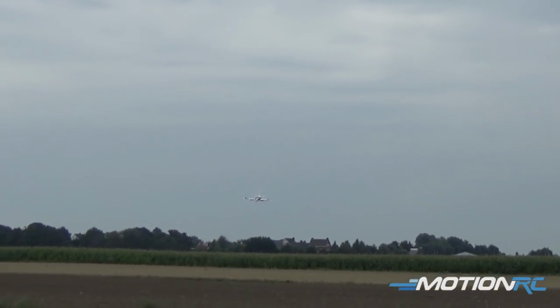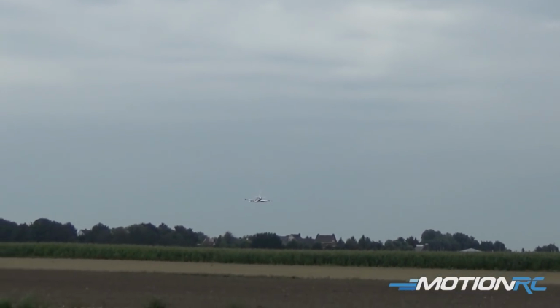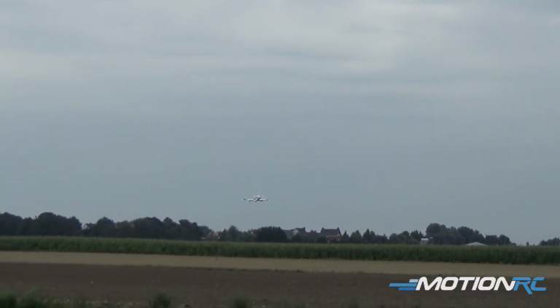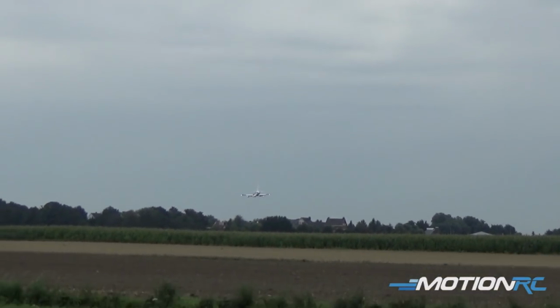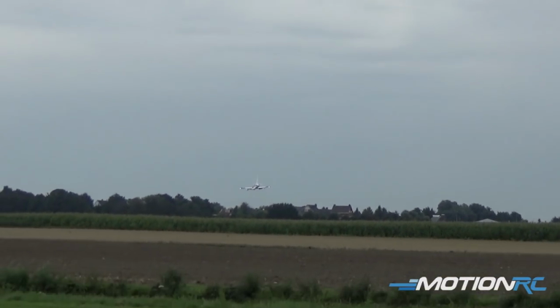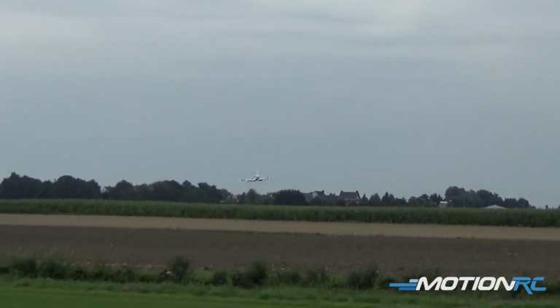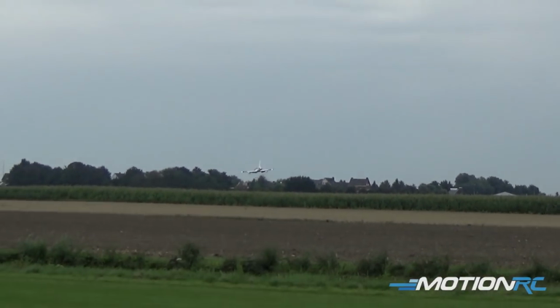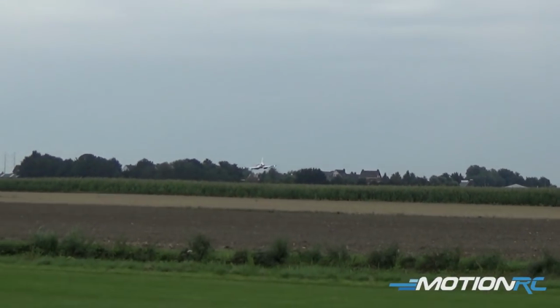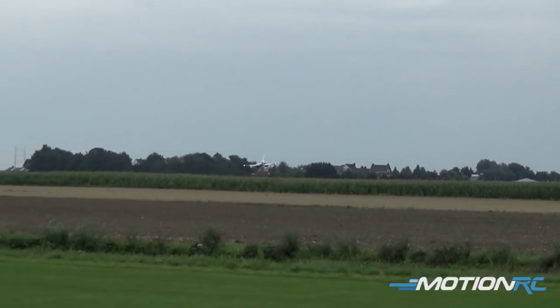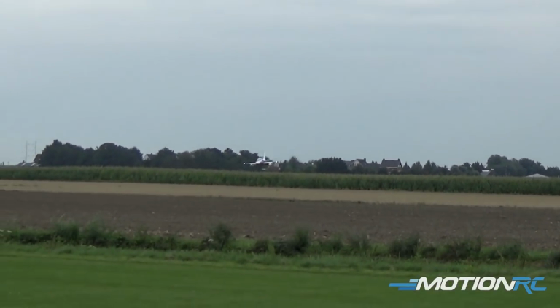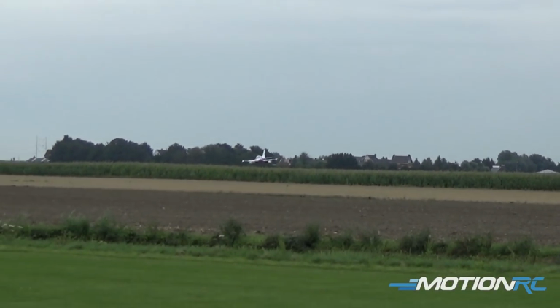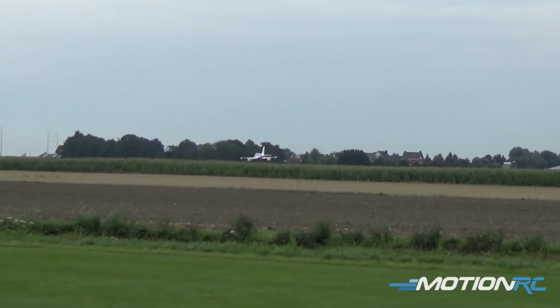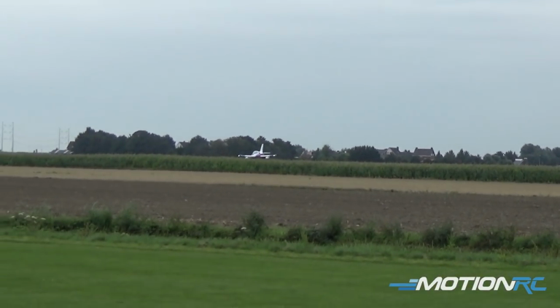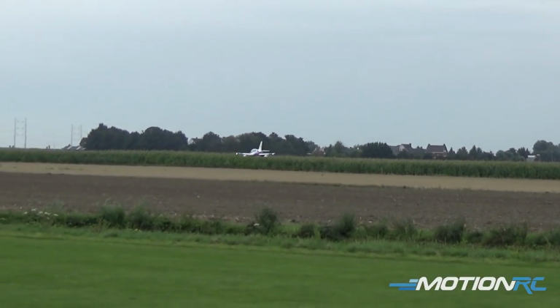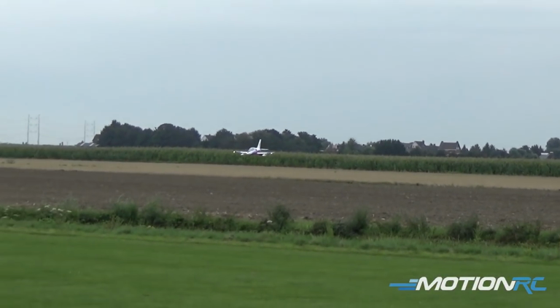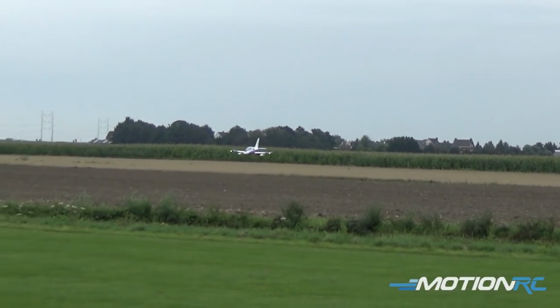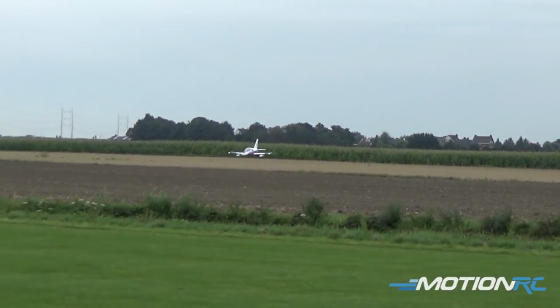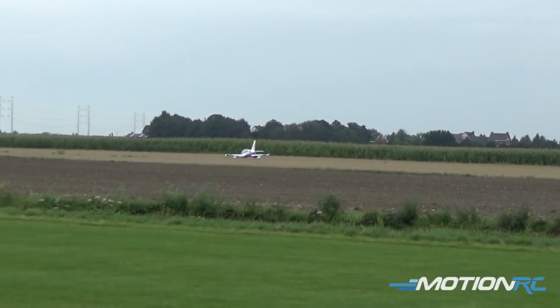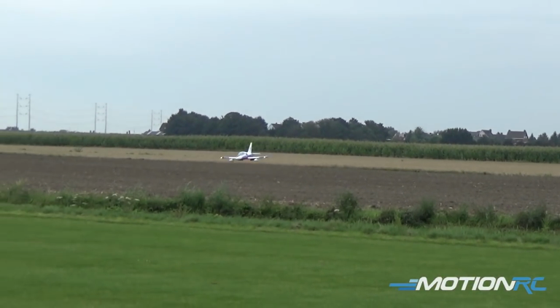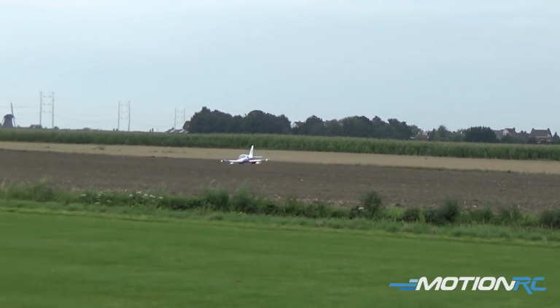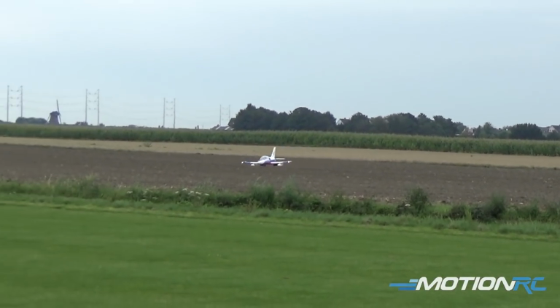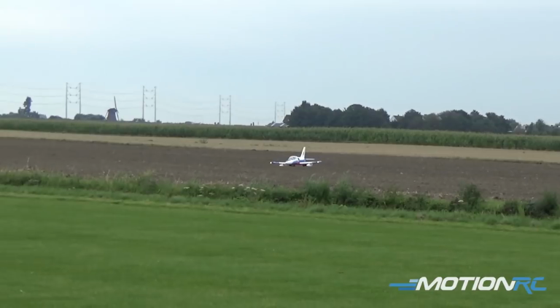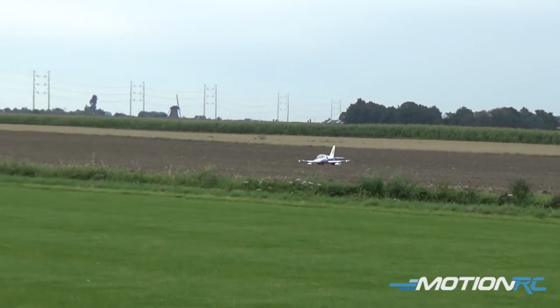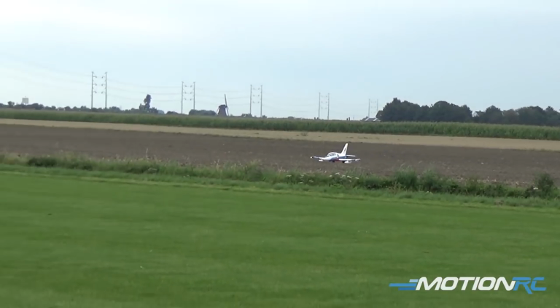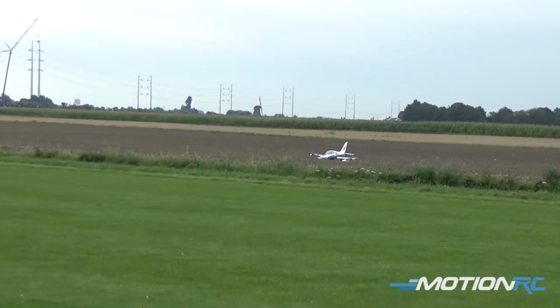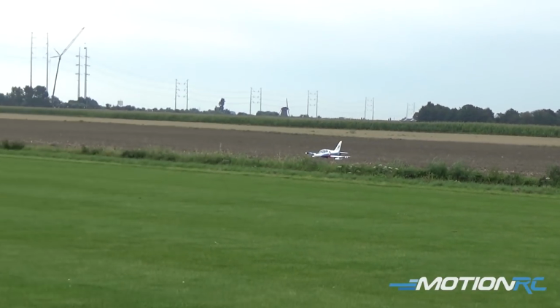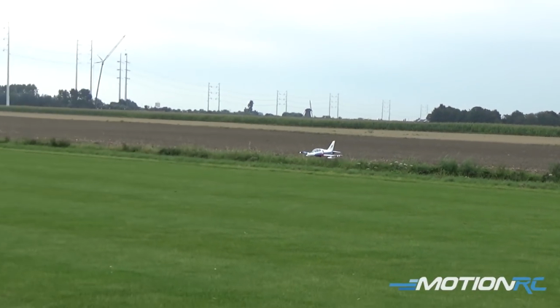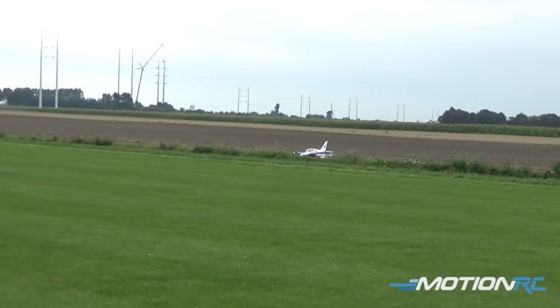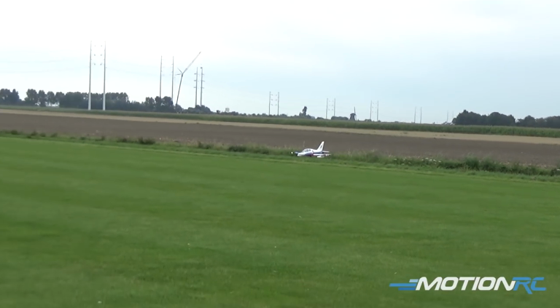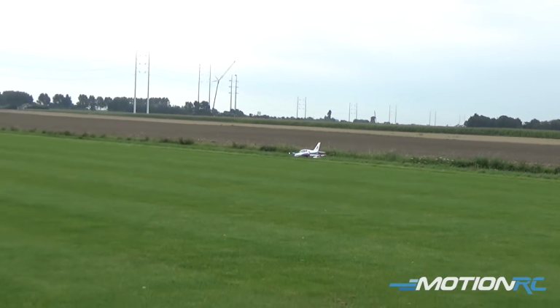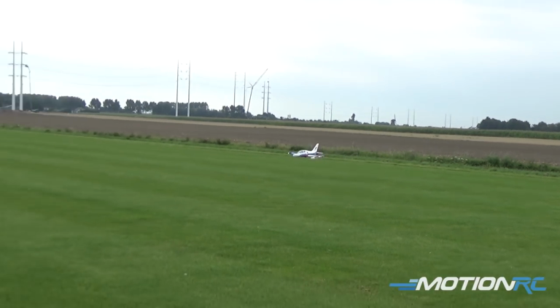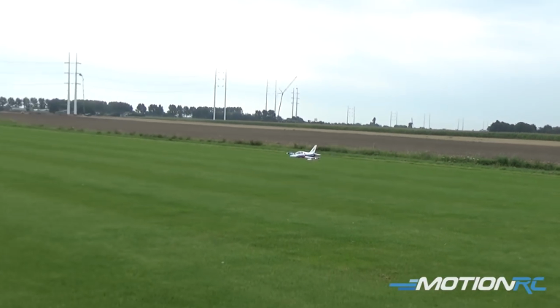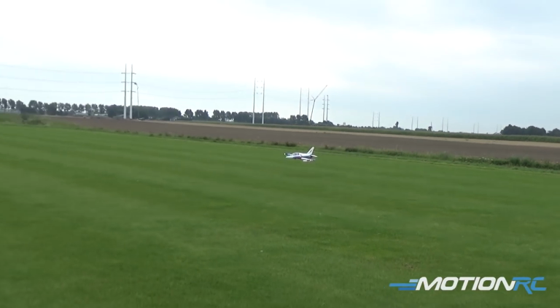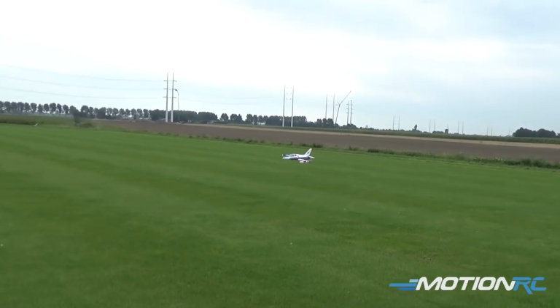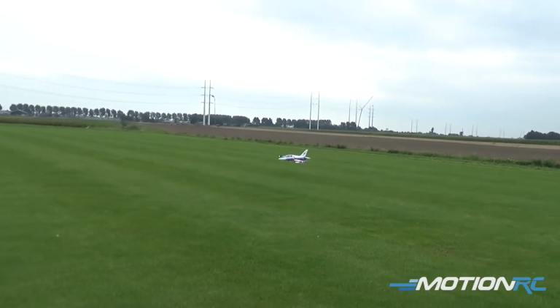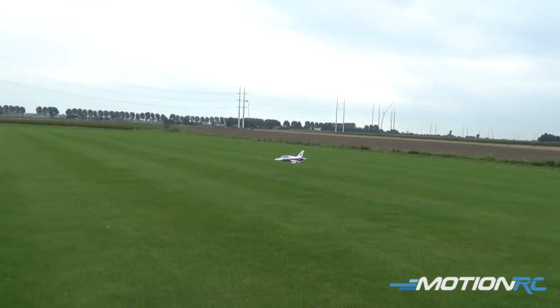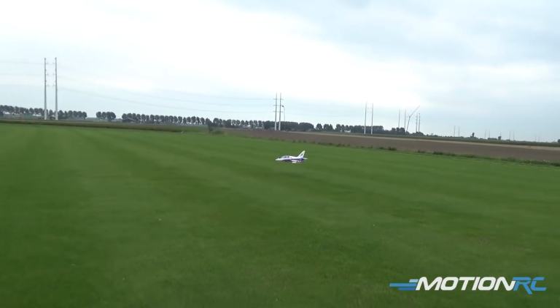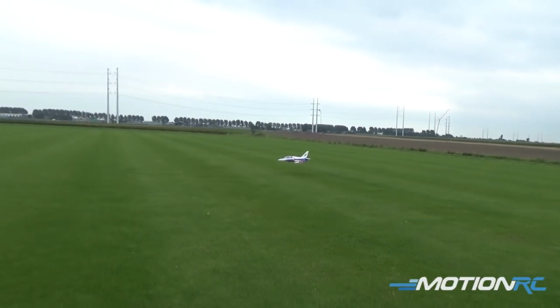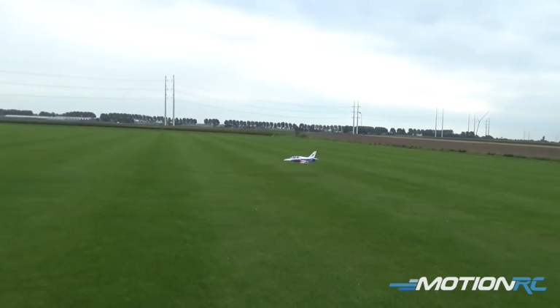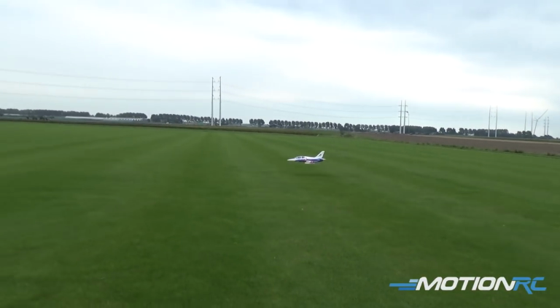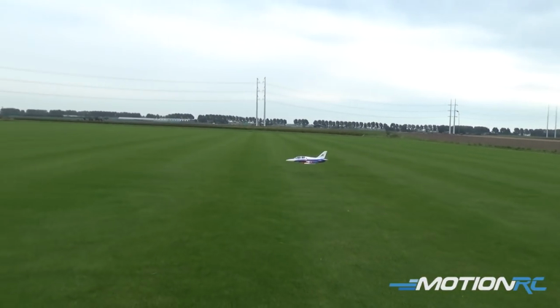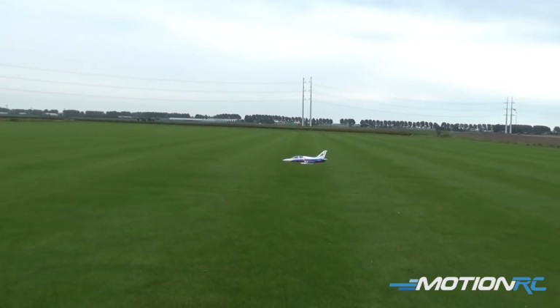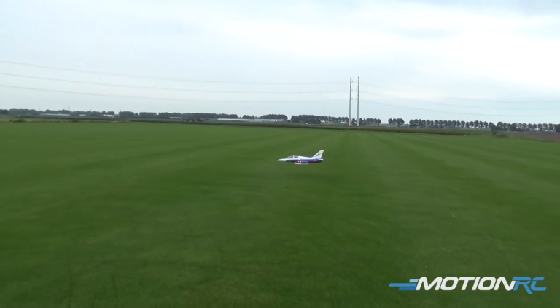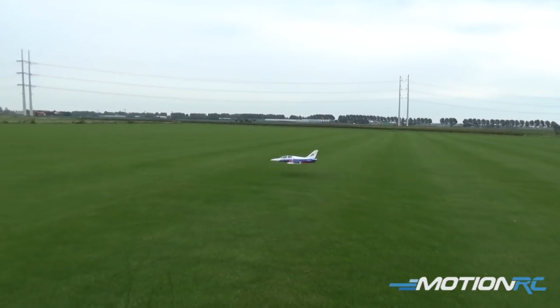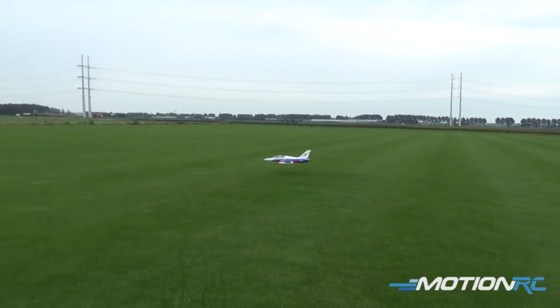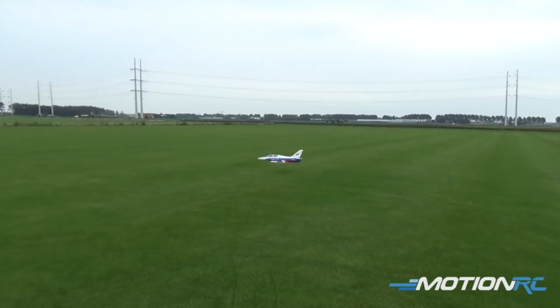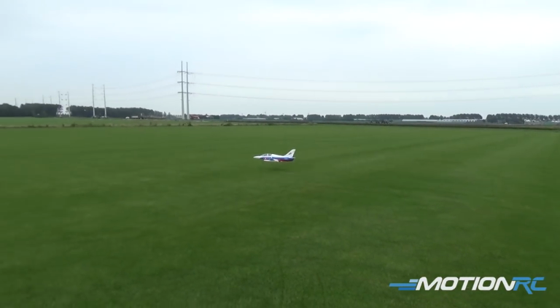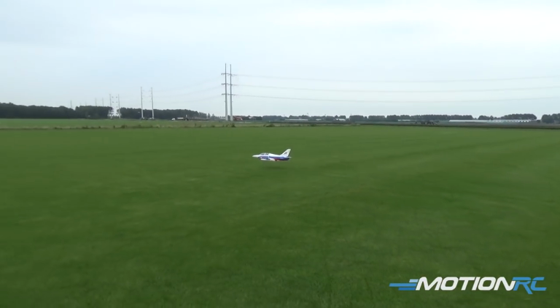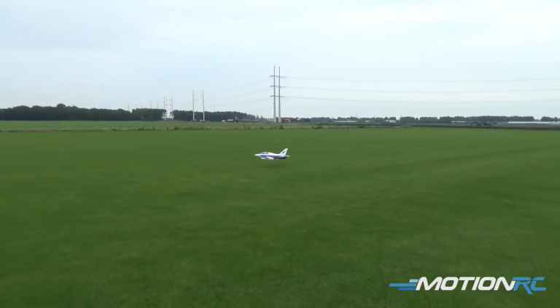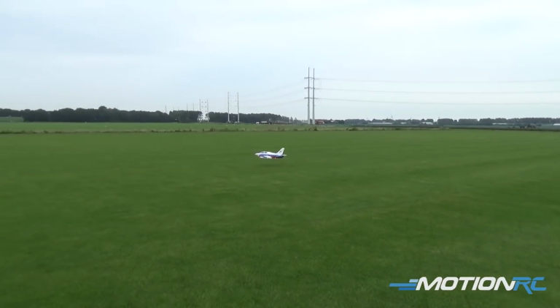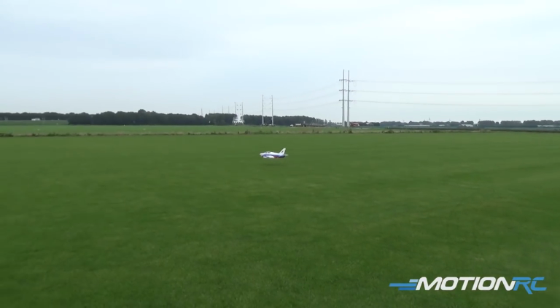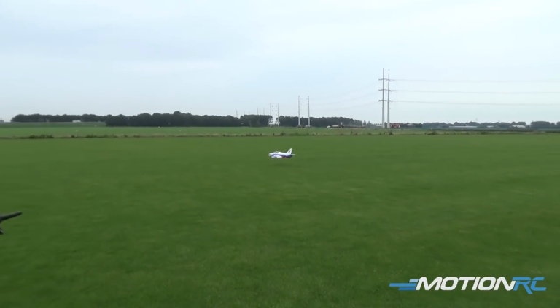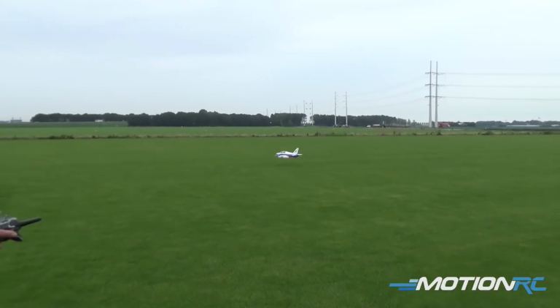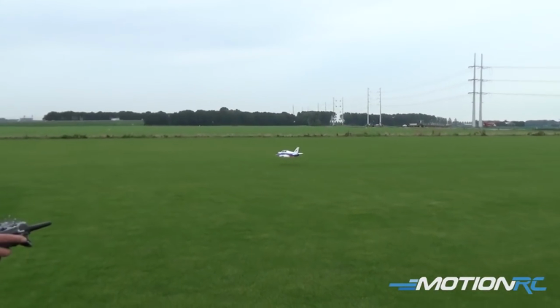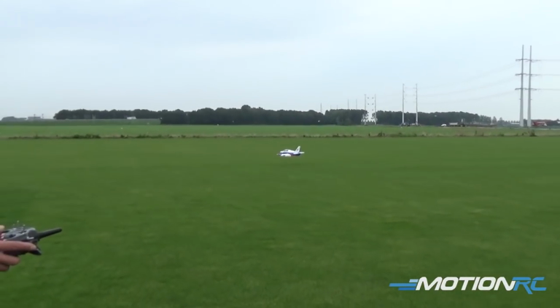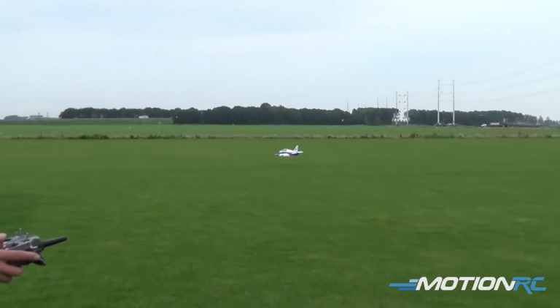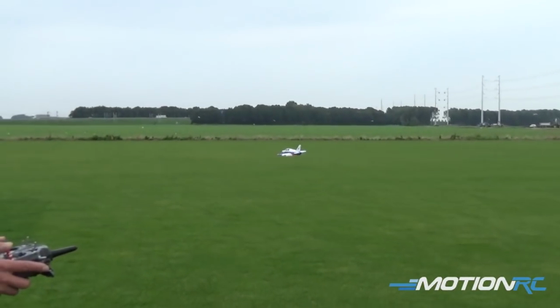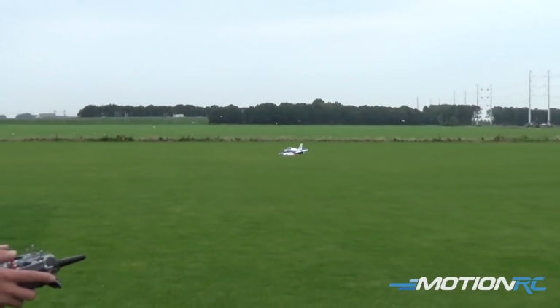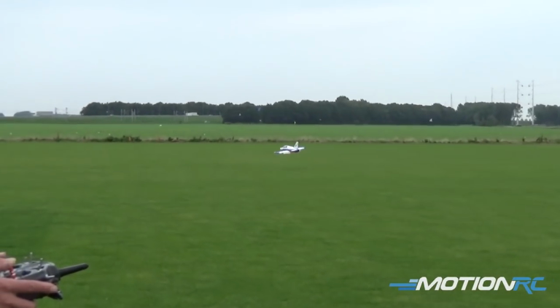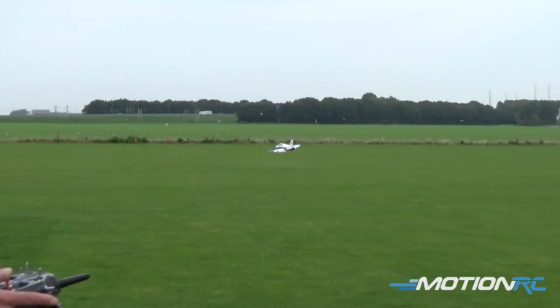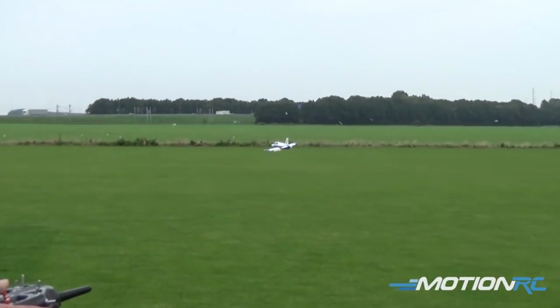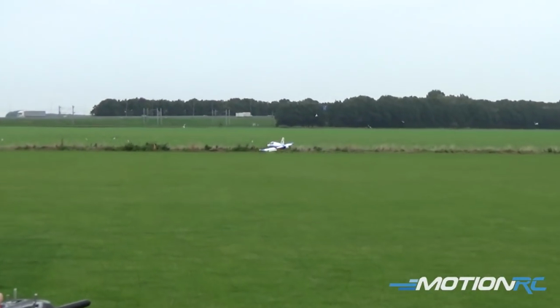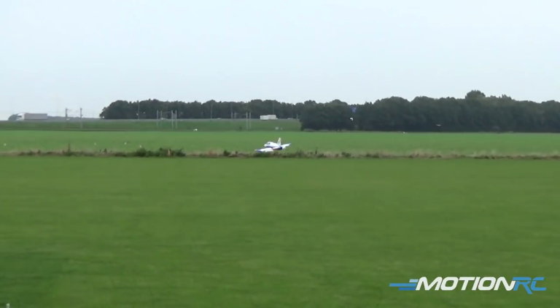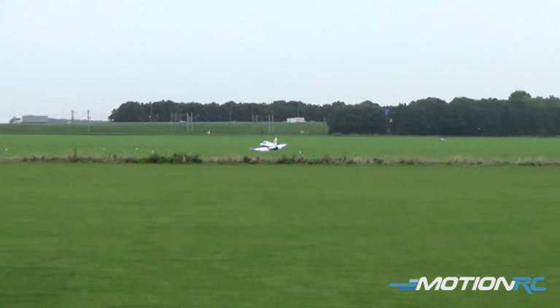A bit more power this time. Look at that. Powering out.